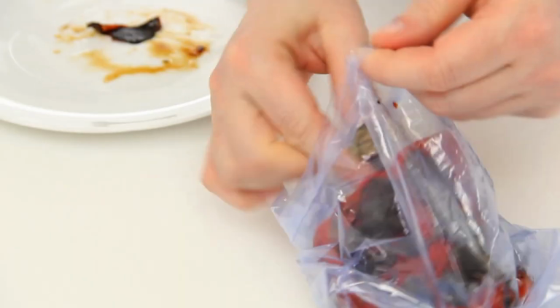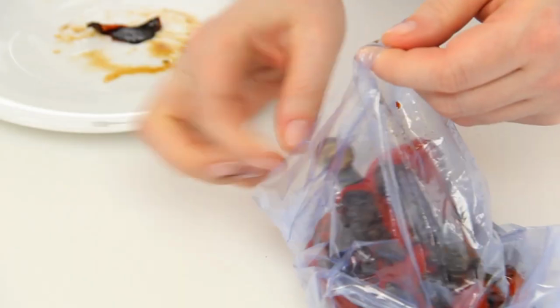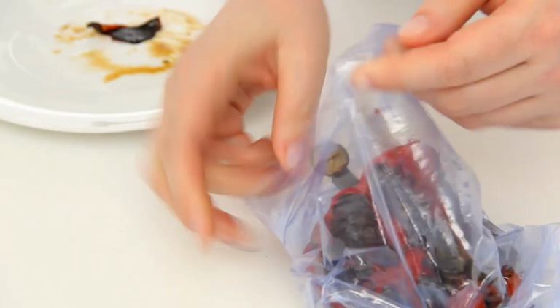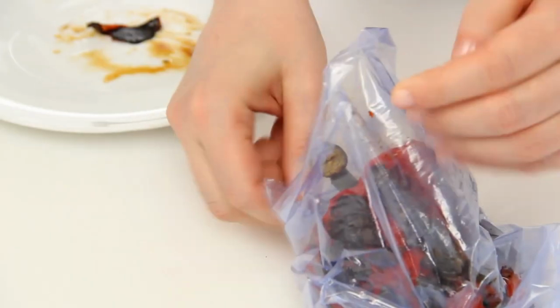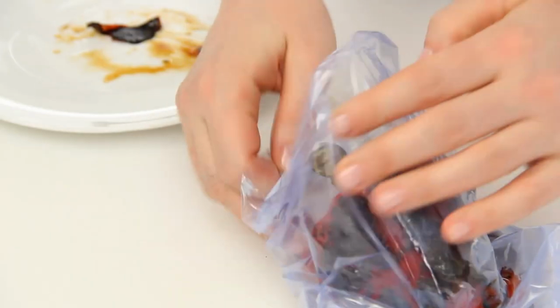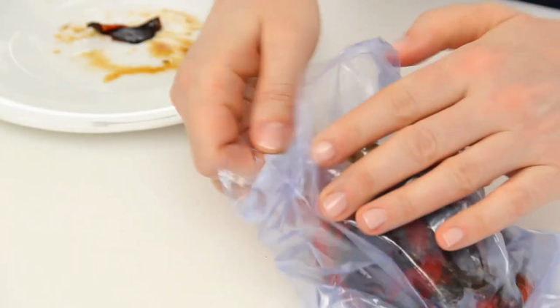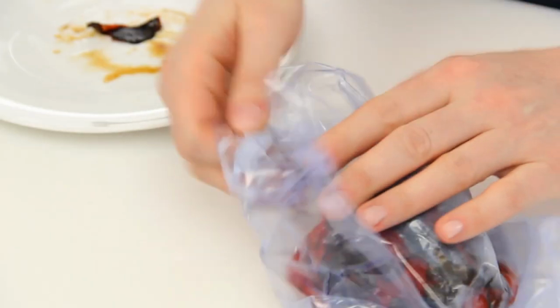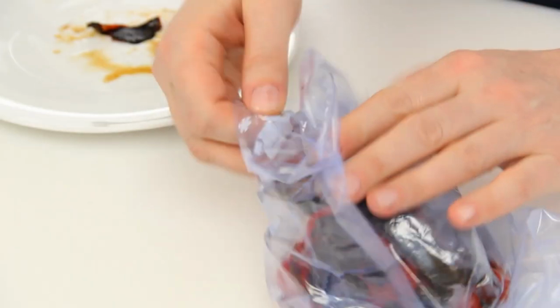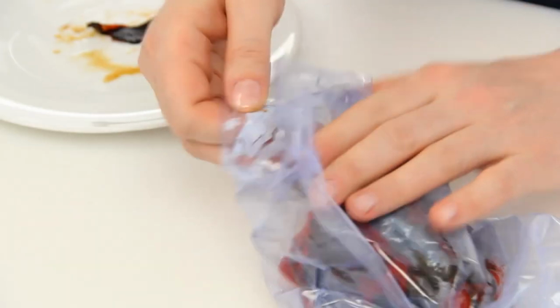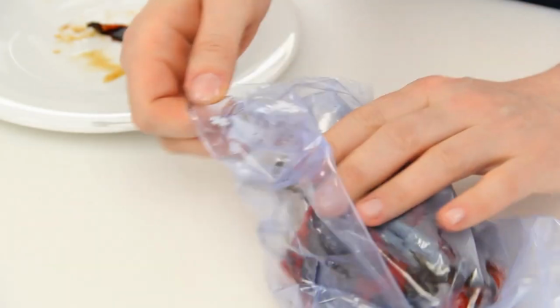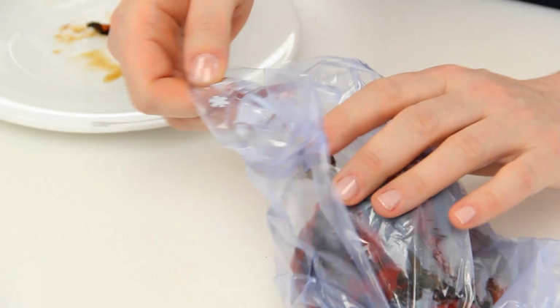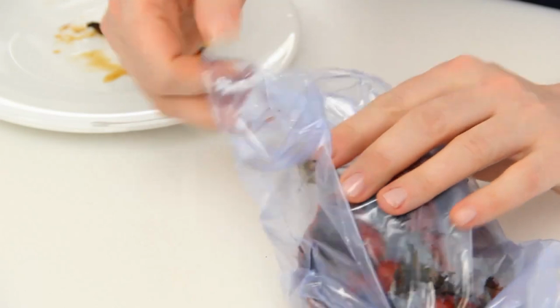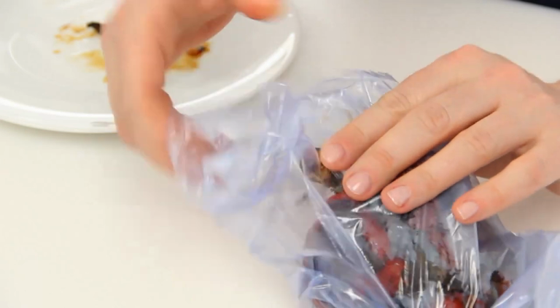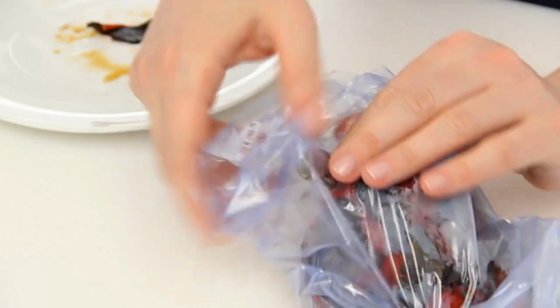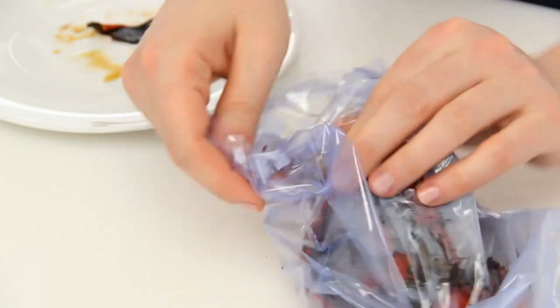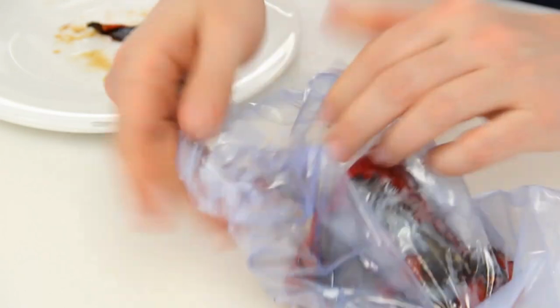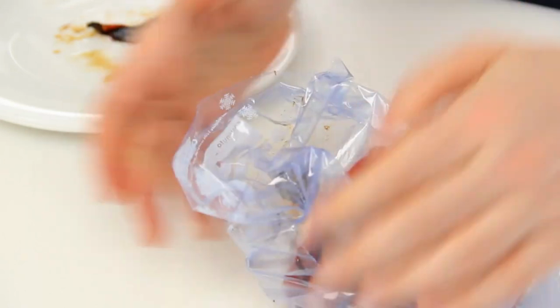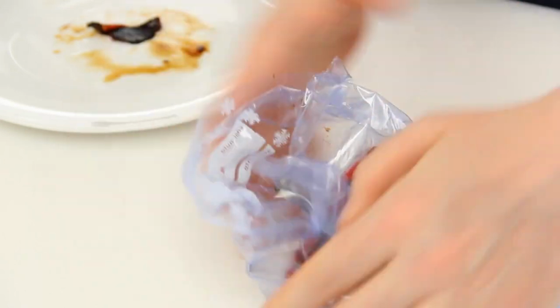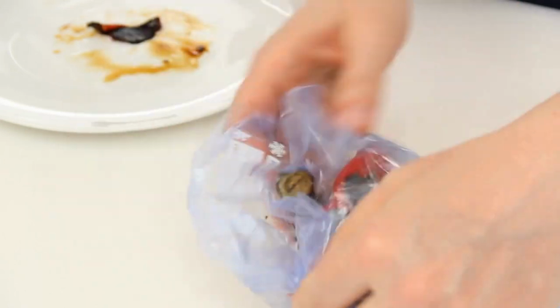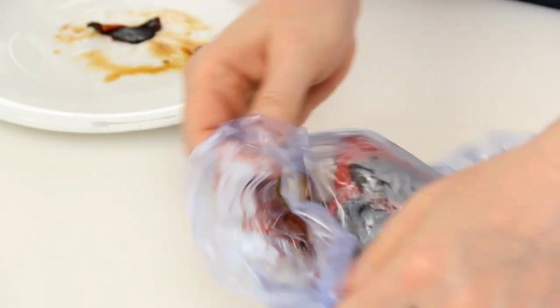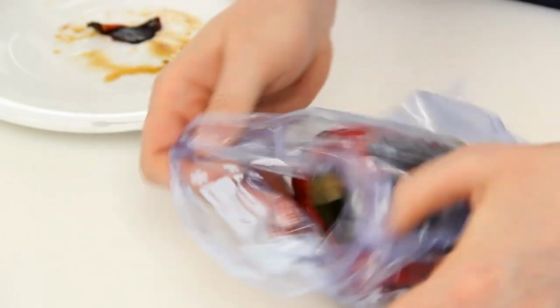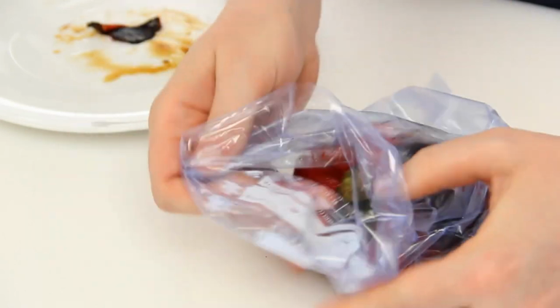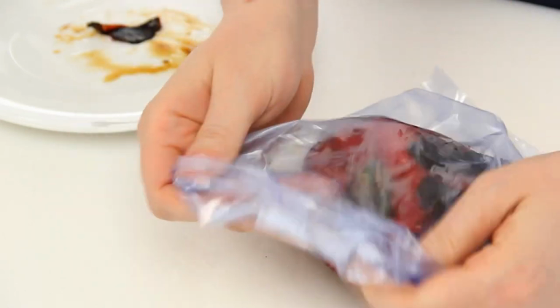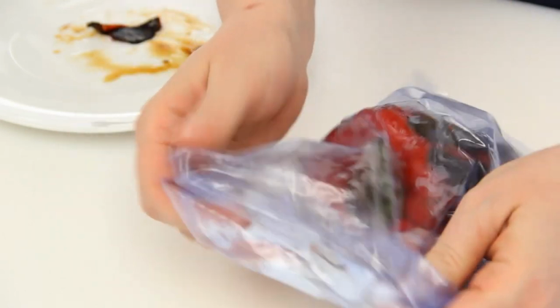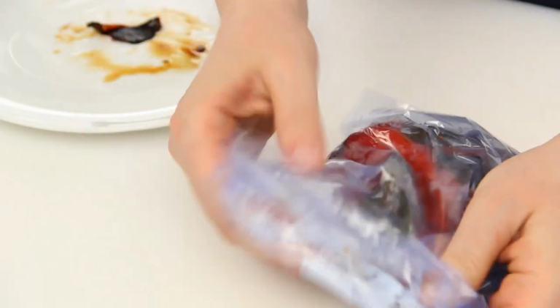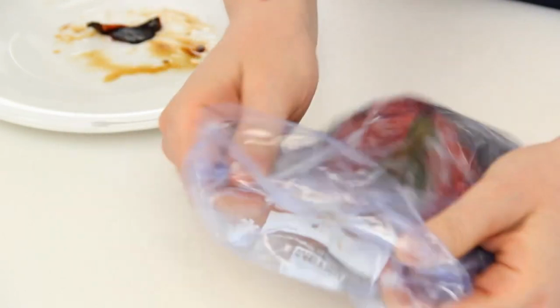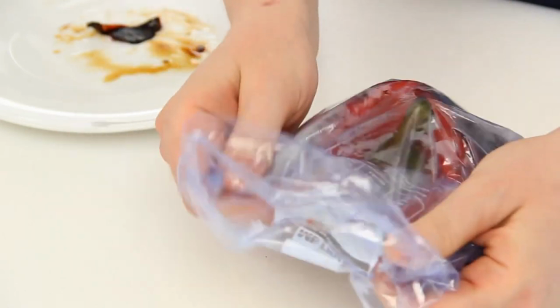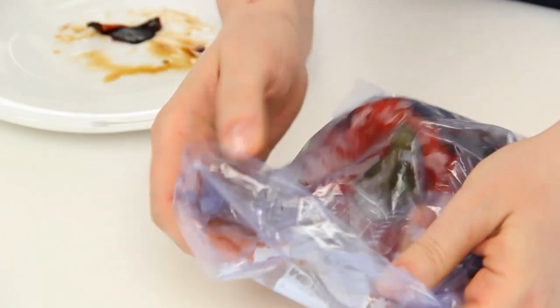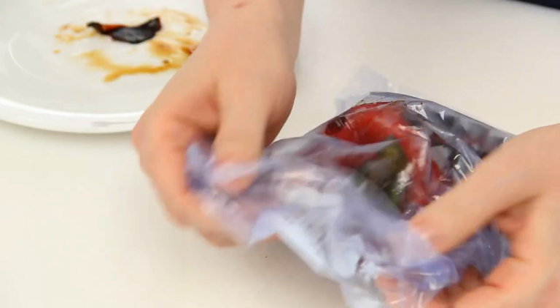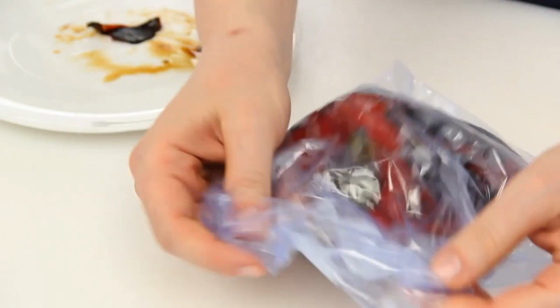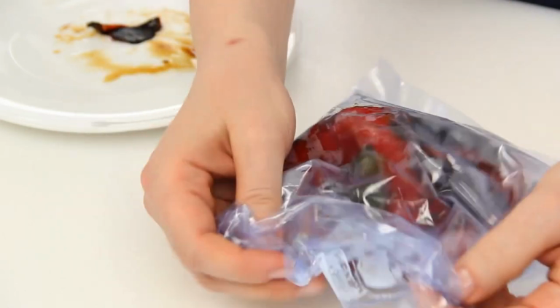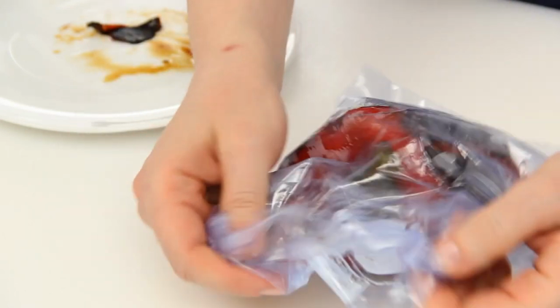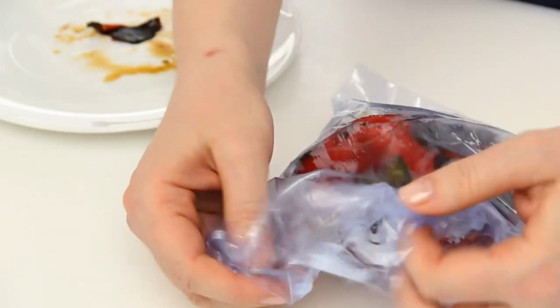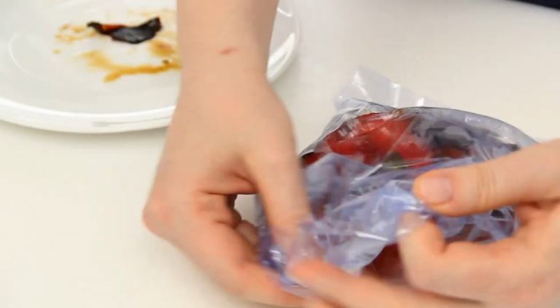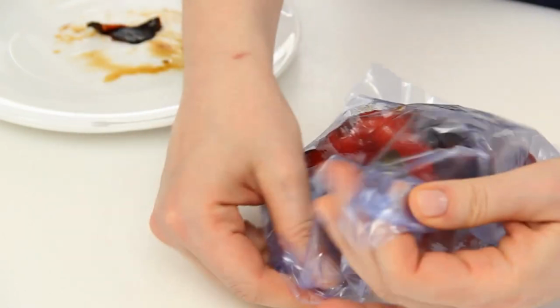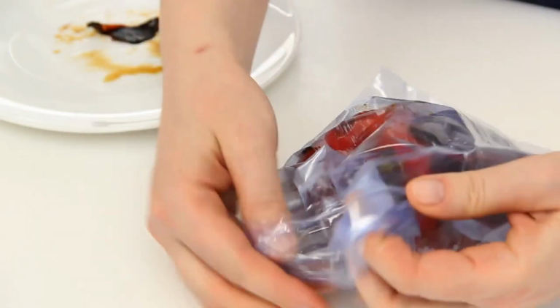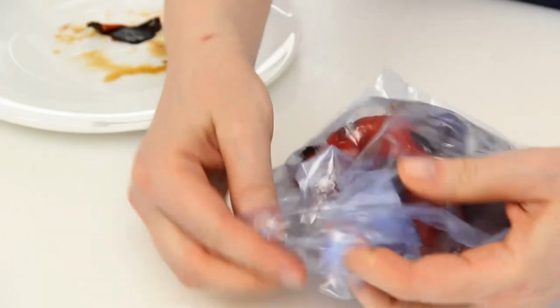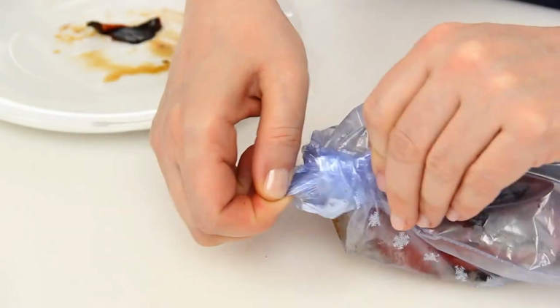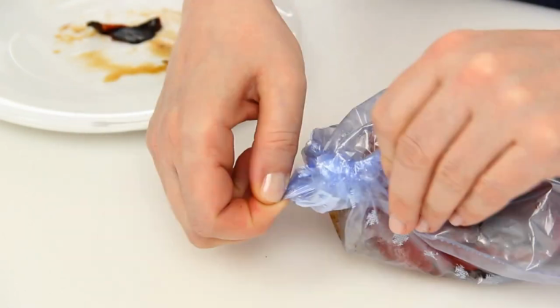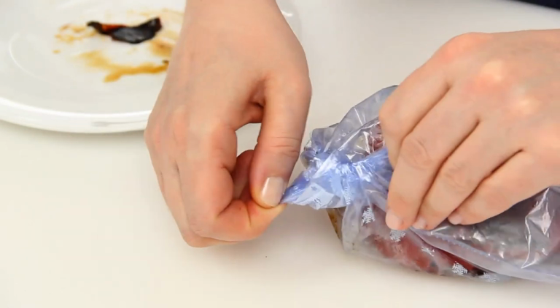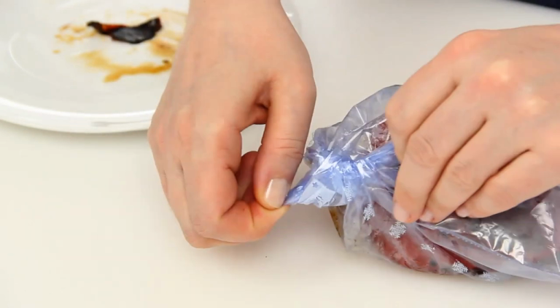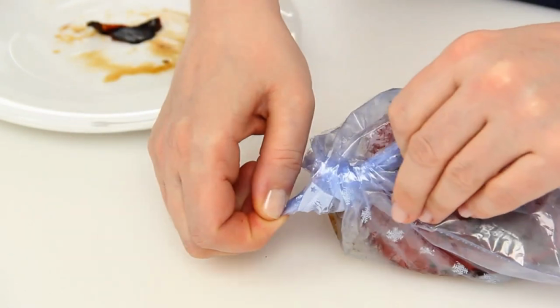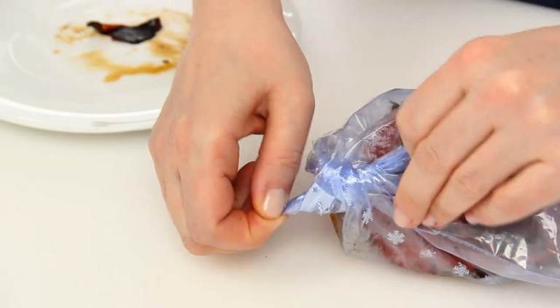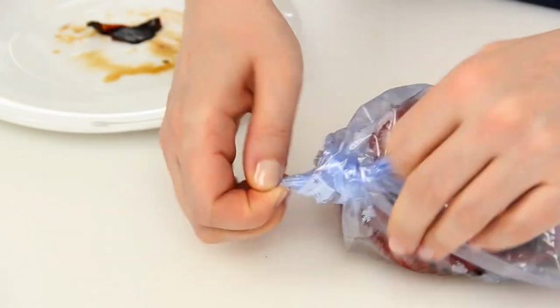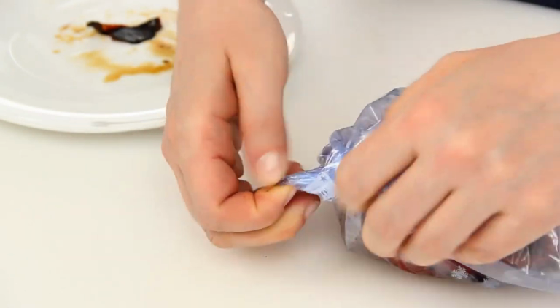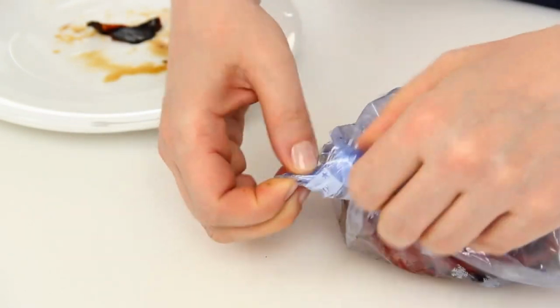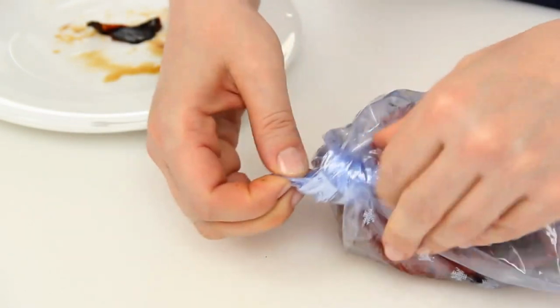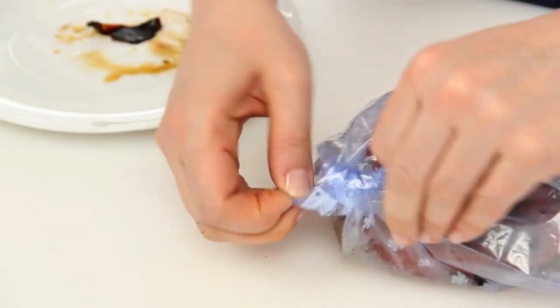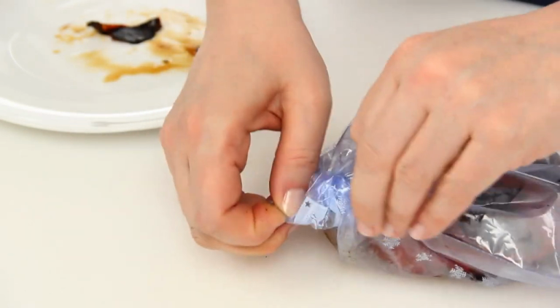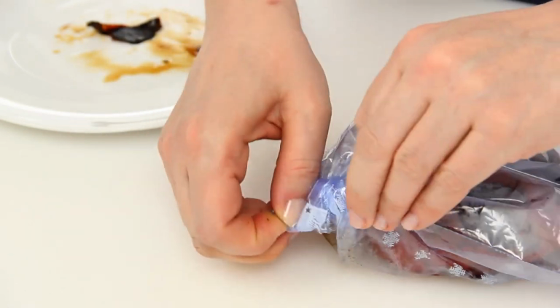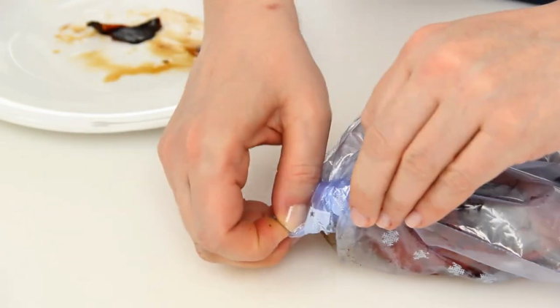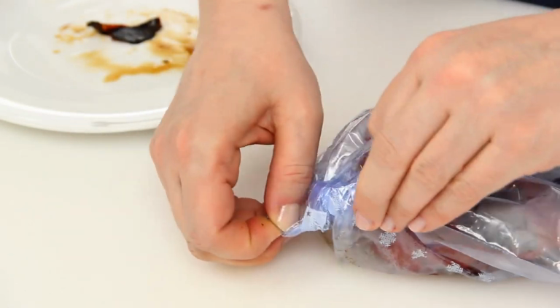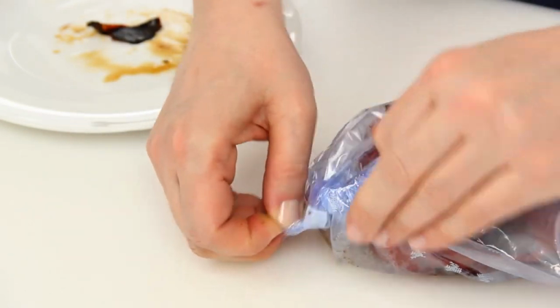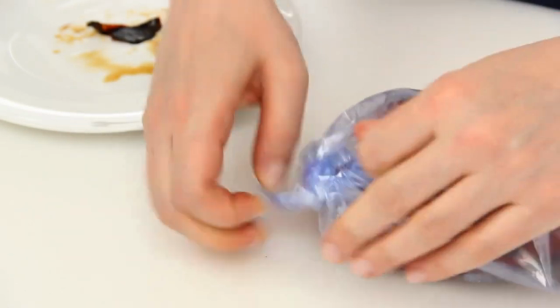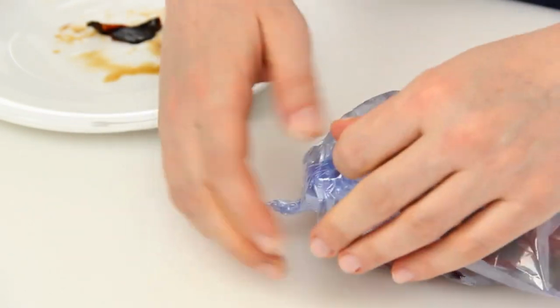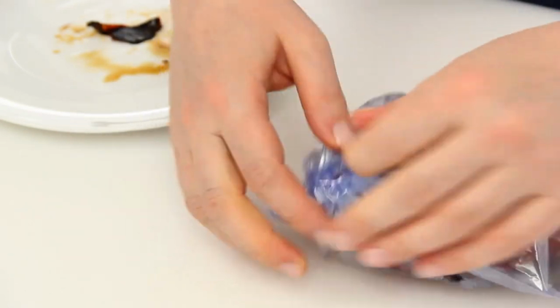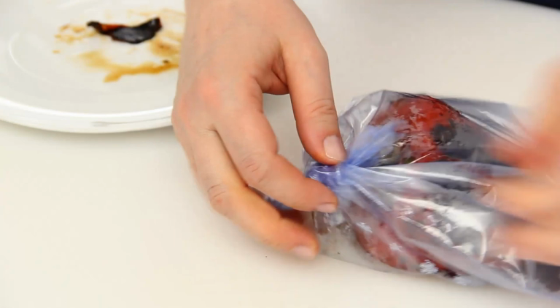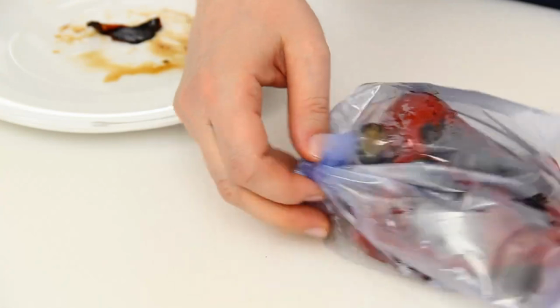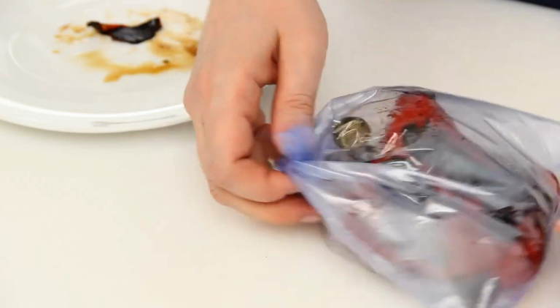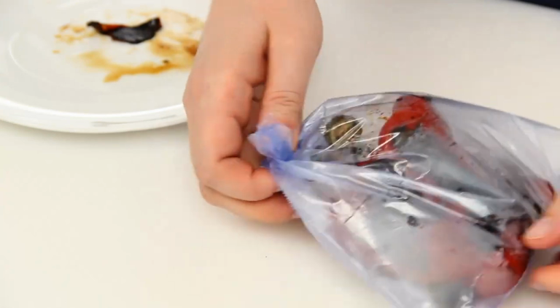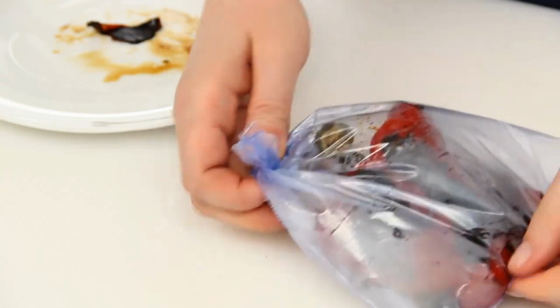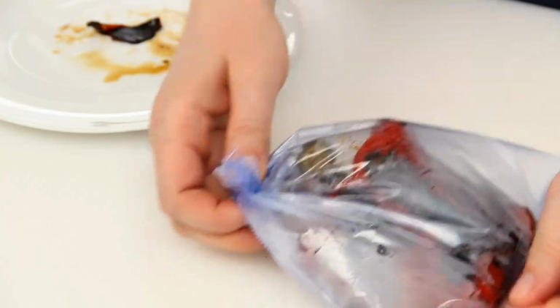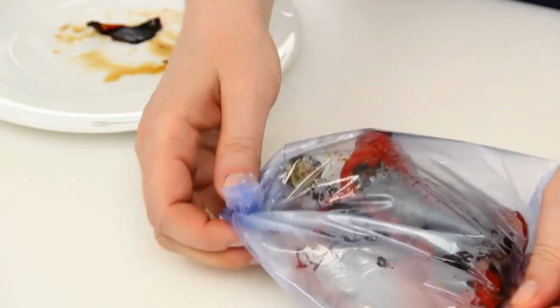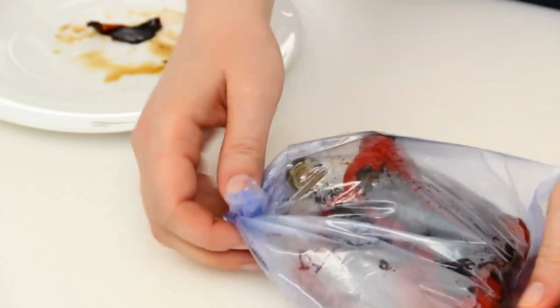Put the warm pepper in a food plastic bag, close it, and let the pepper sit for about 15 minutes to peel it more easily.